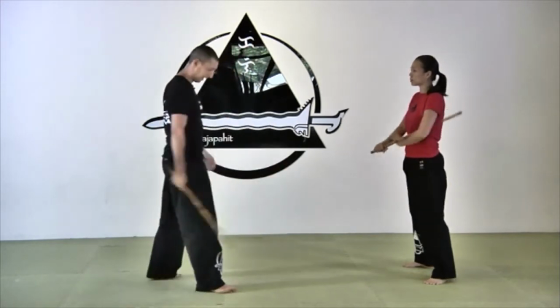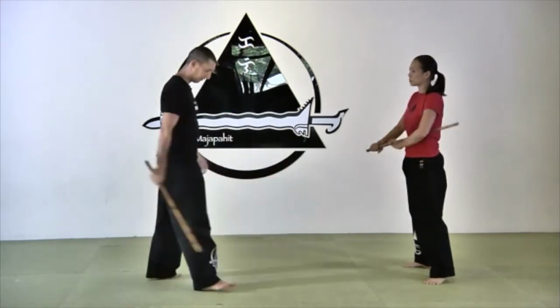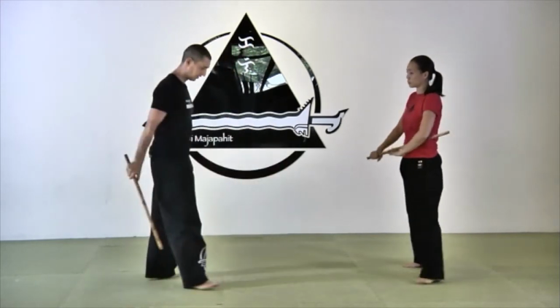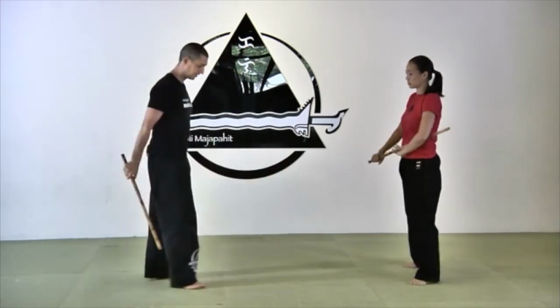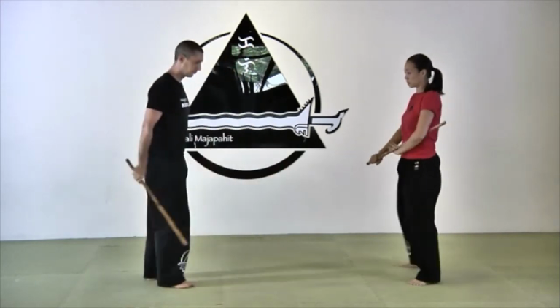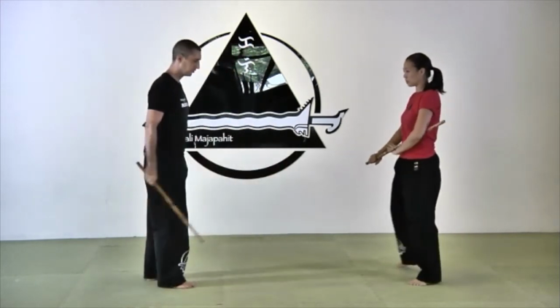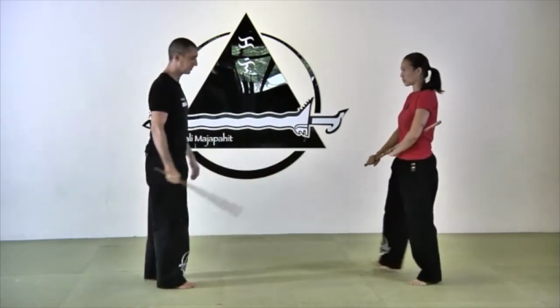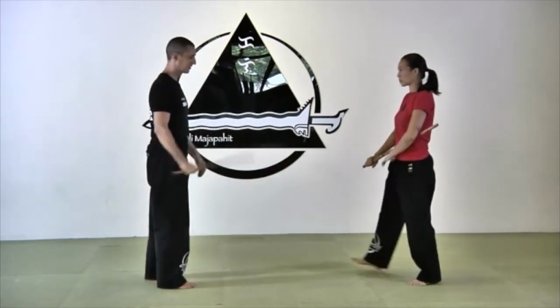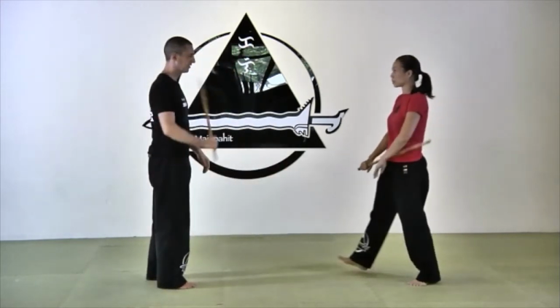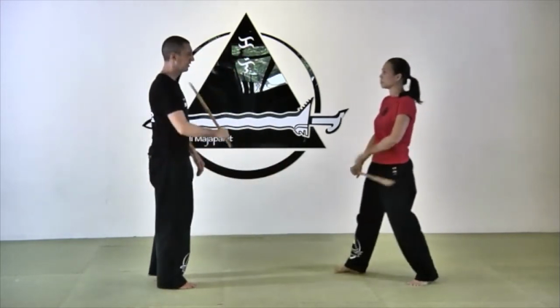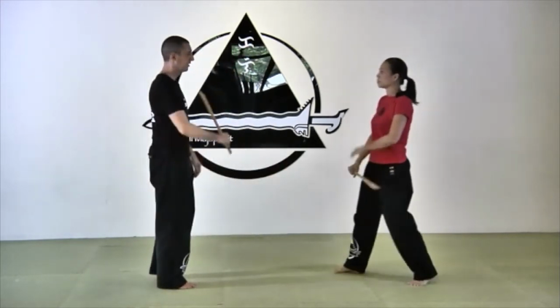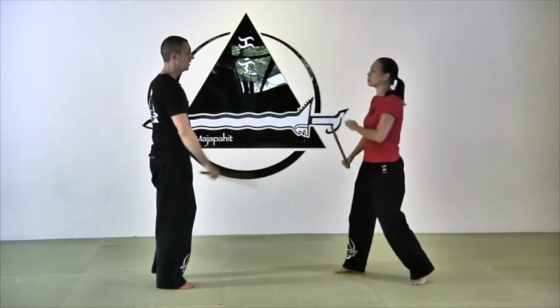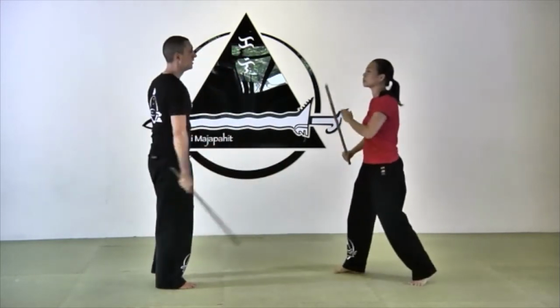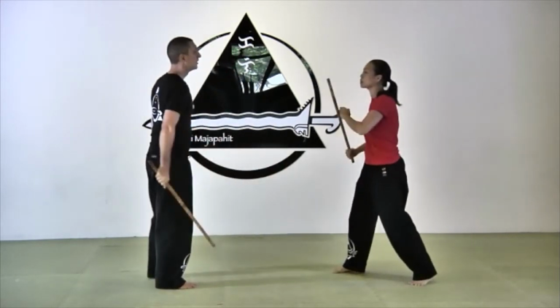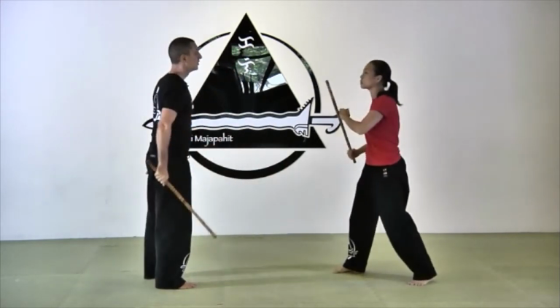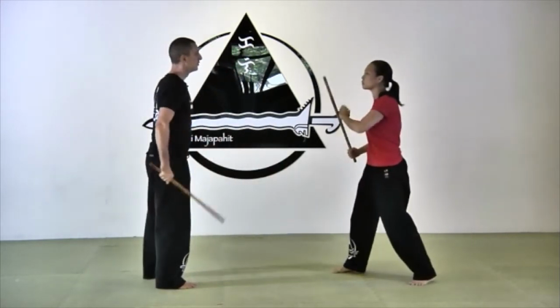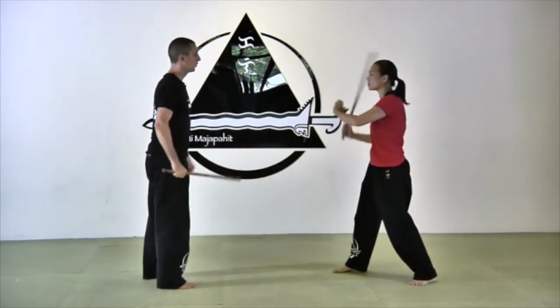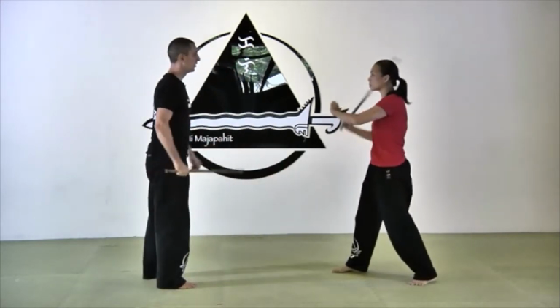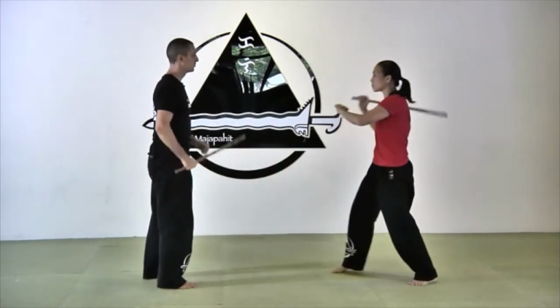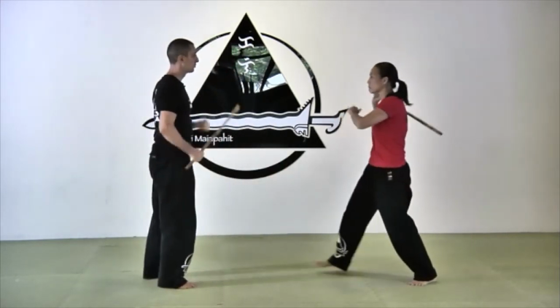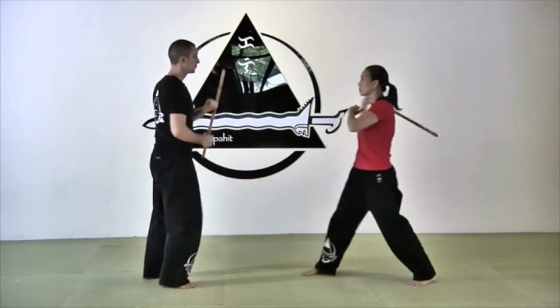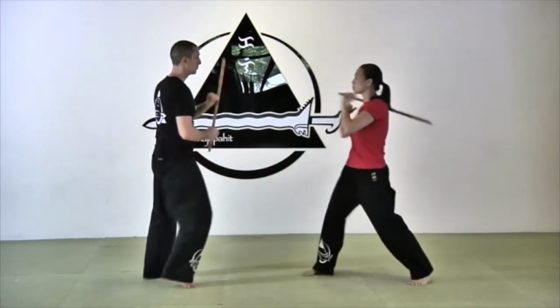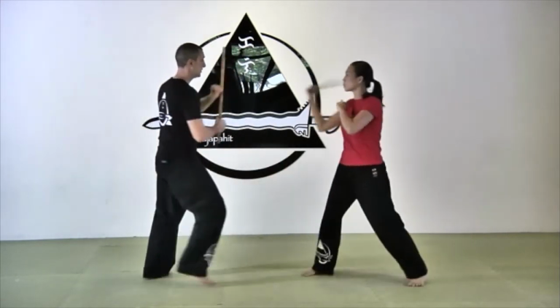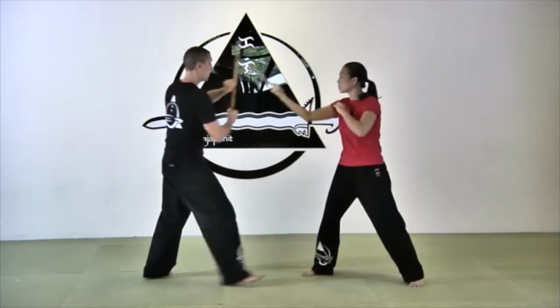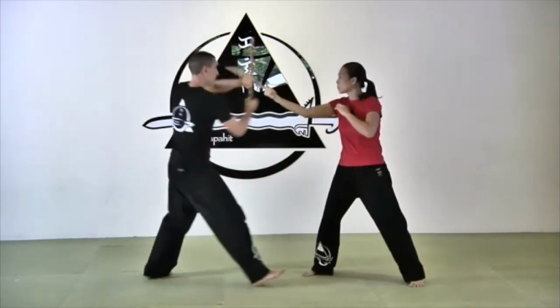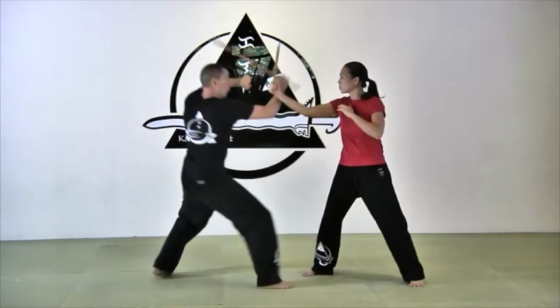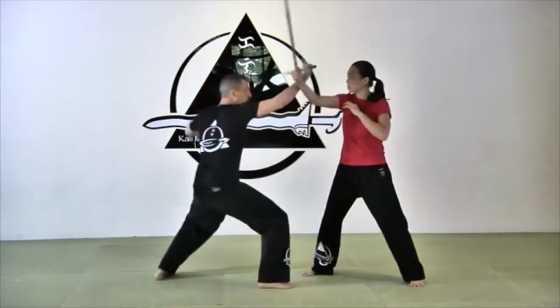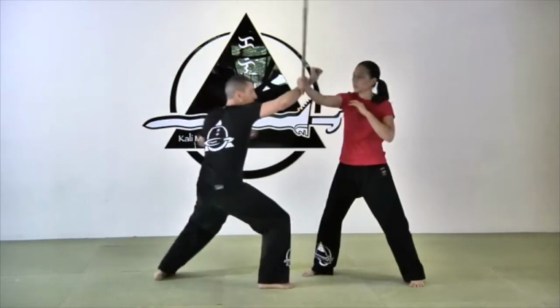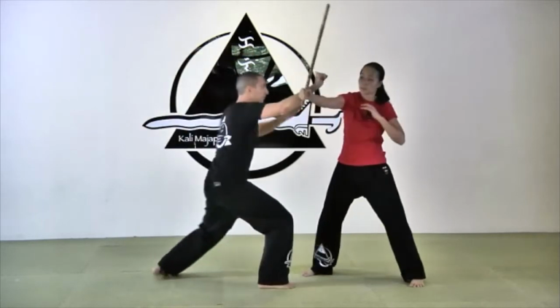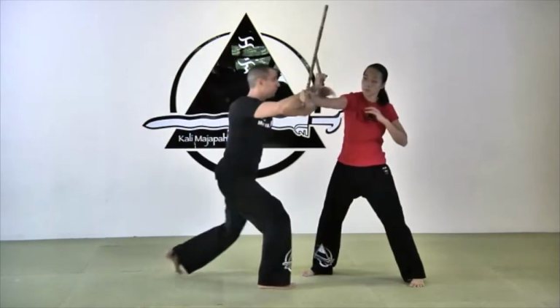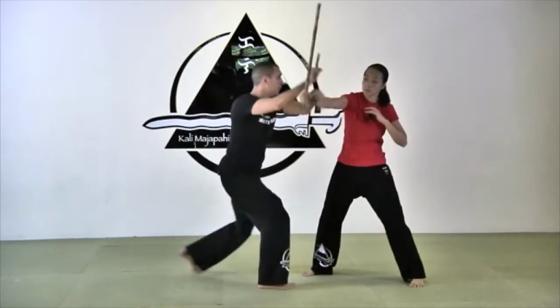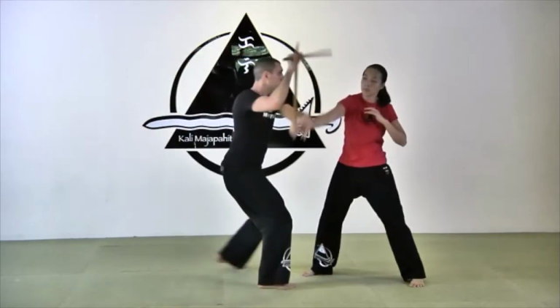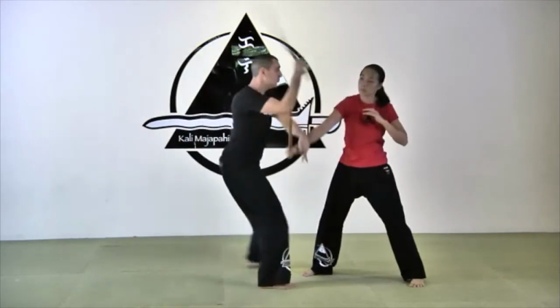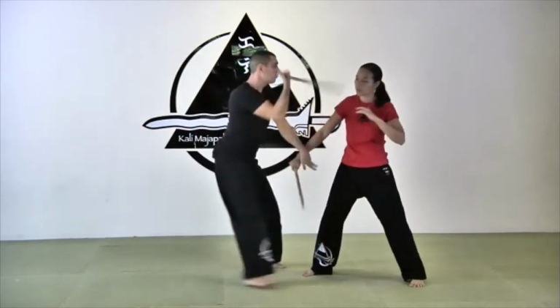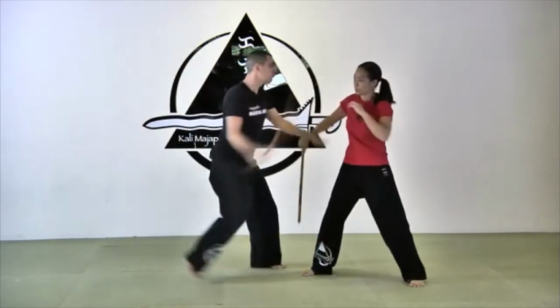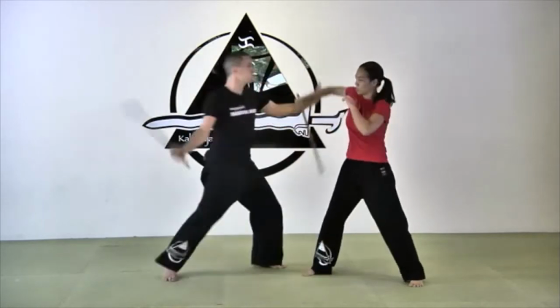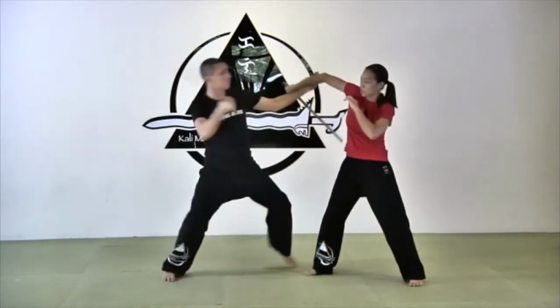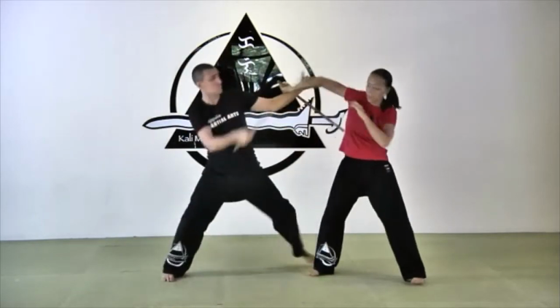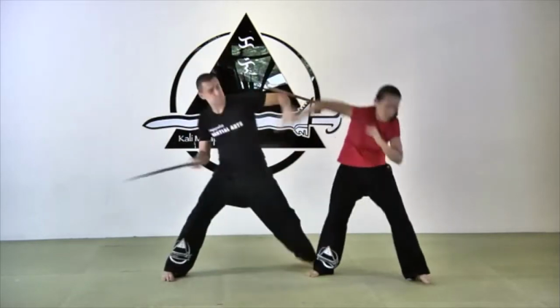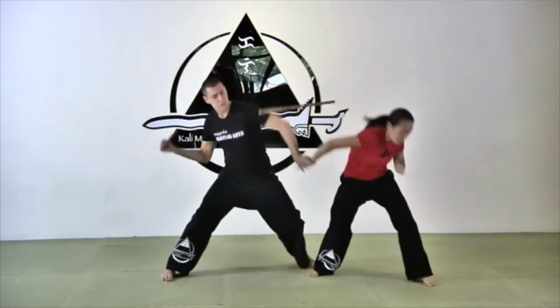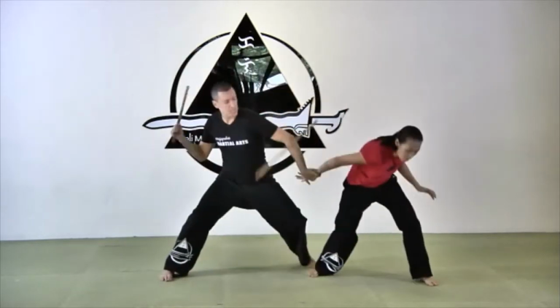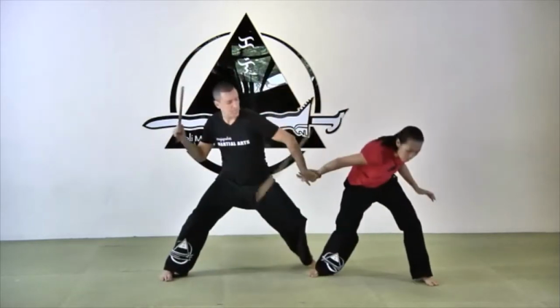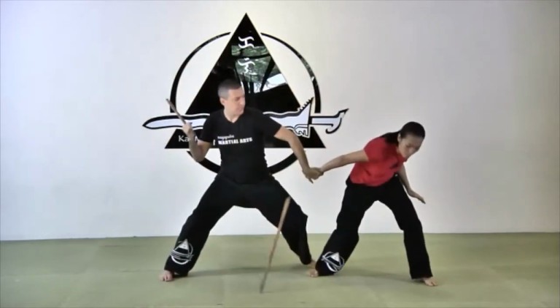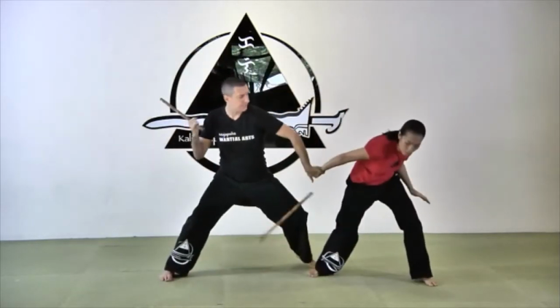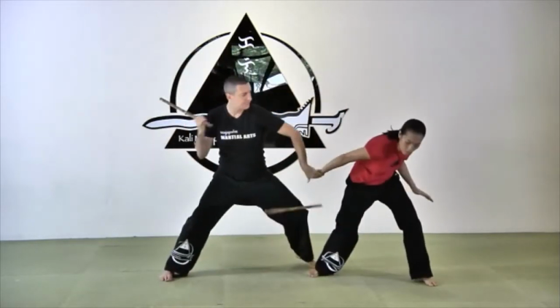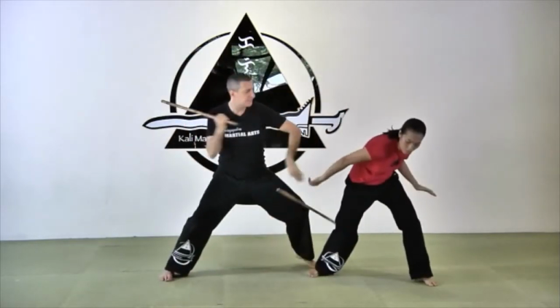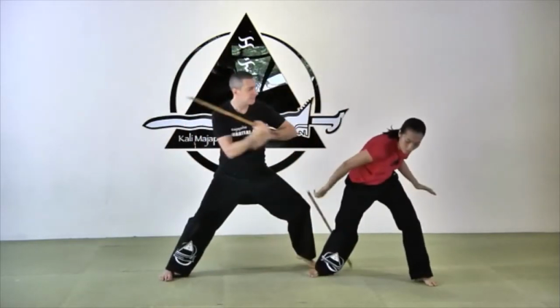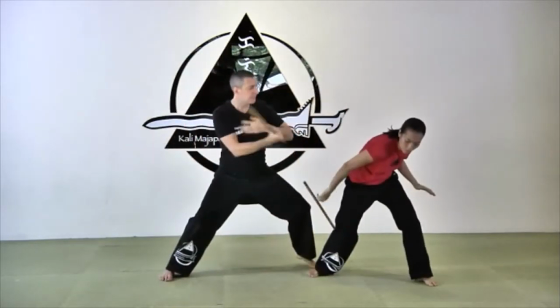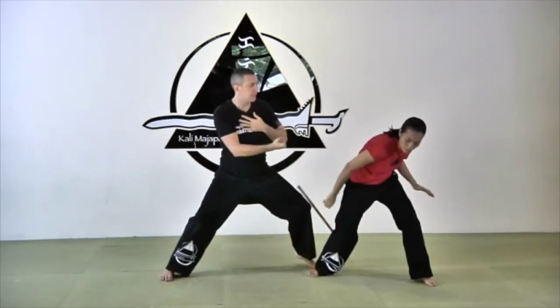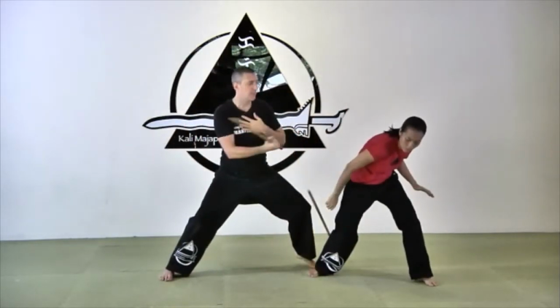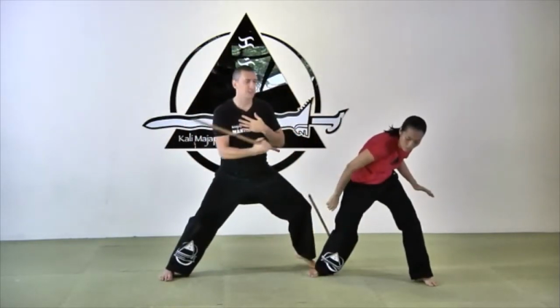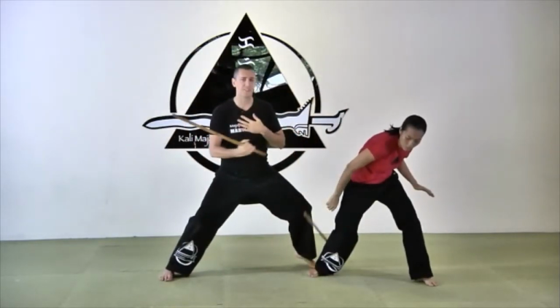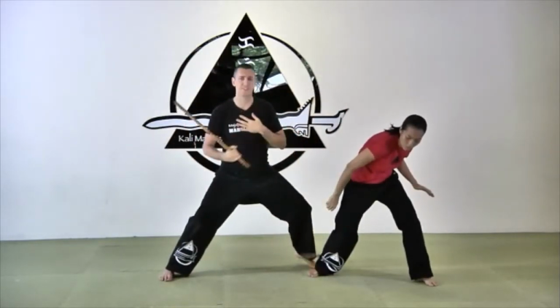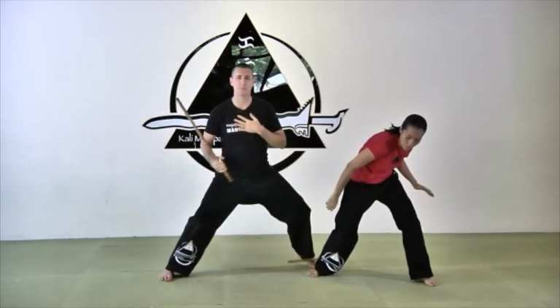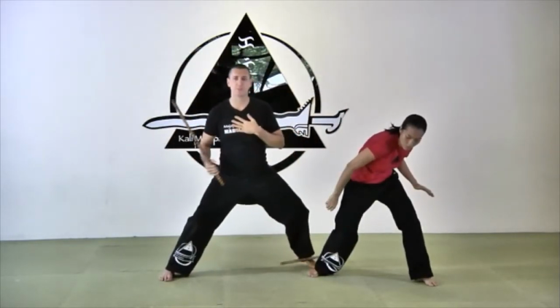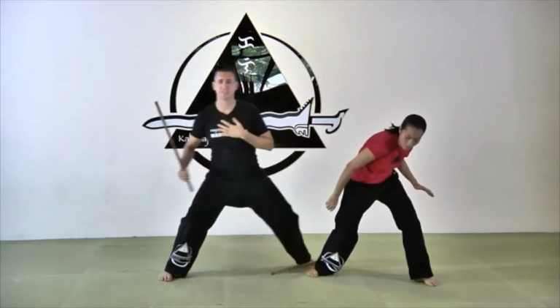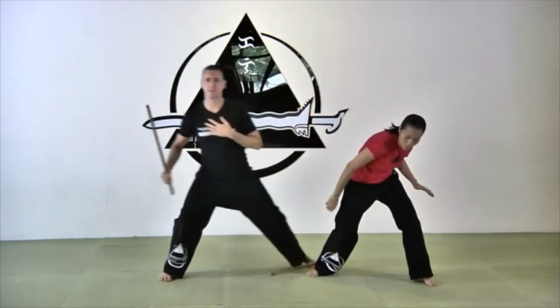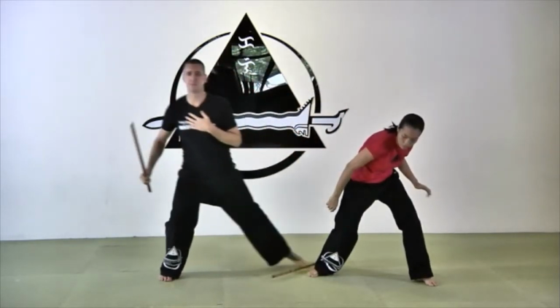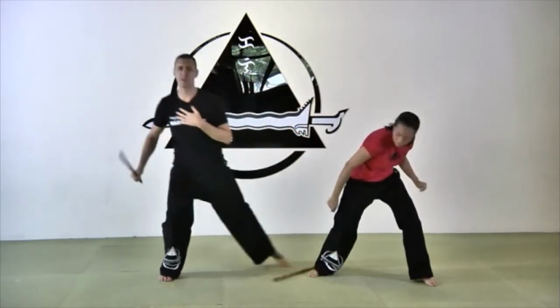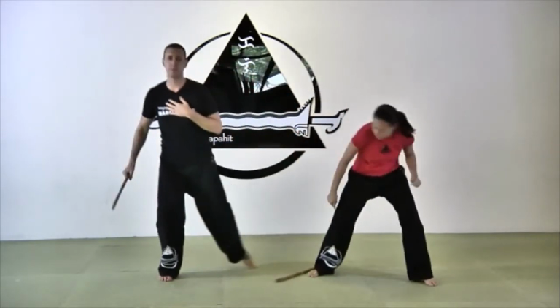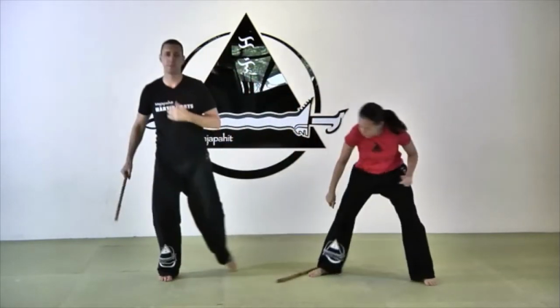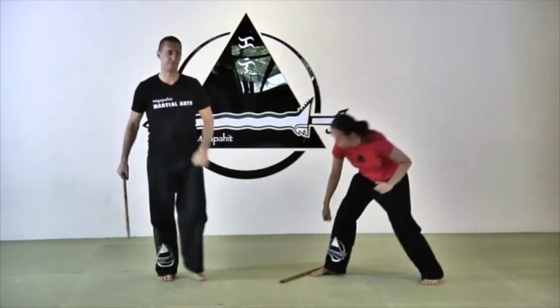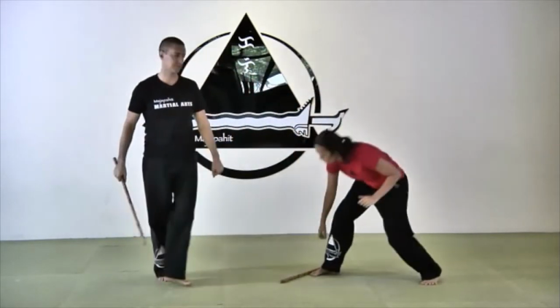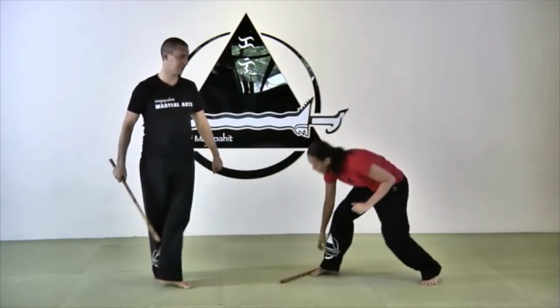Now let's do it the way it's supposed to be done. One, two, hit, and disarm at the same time.